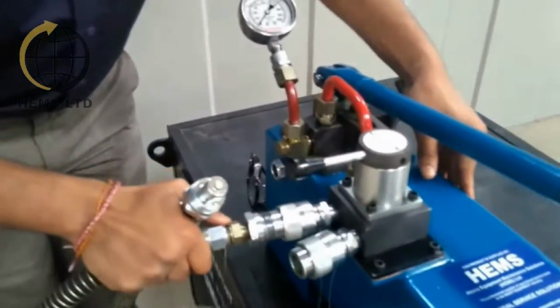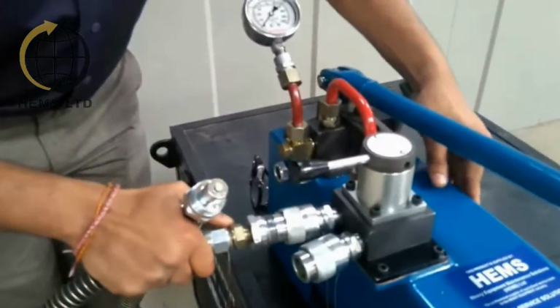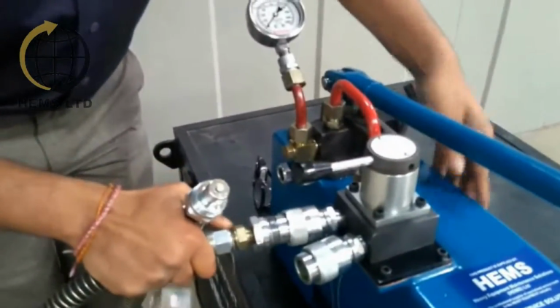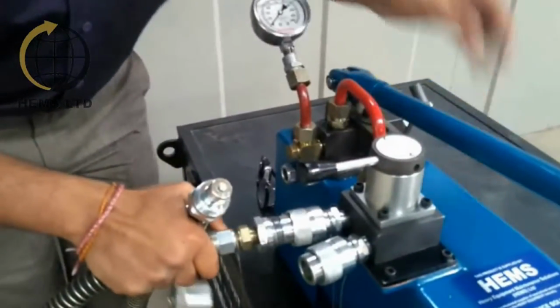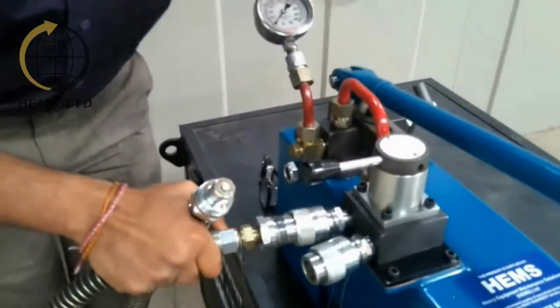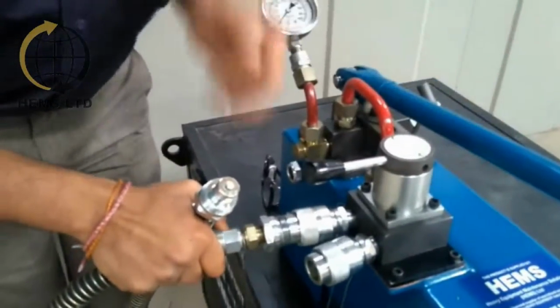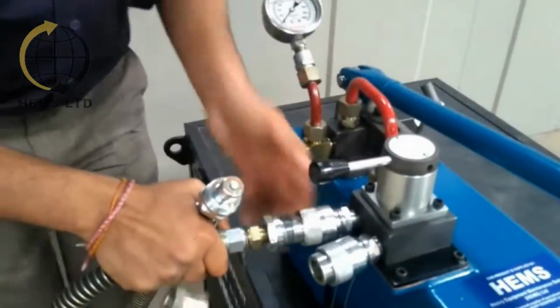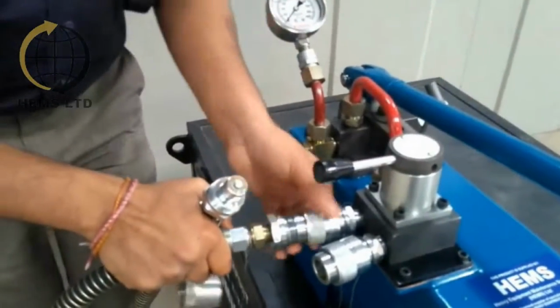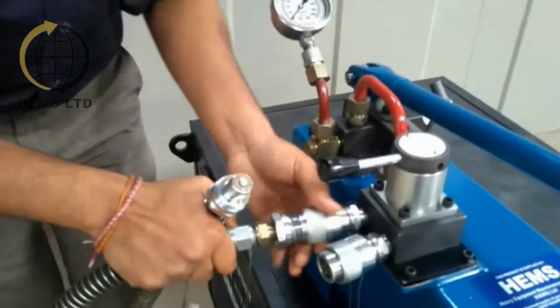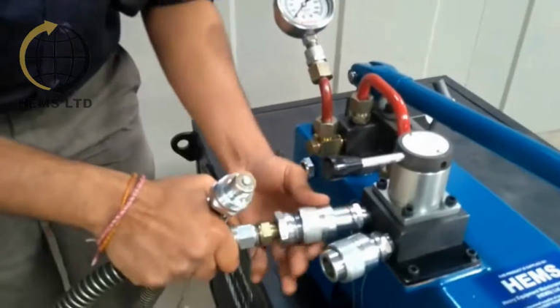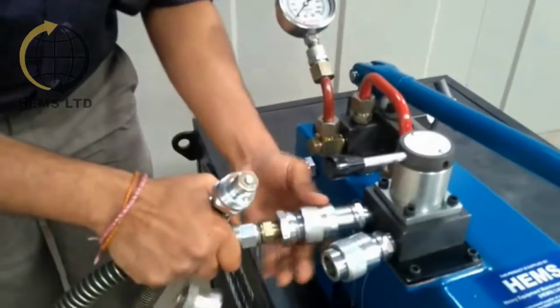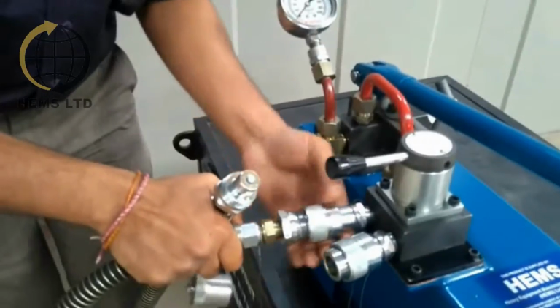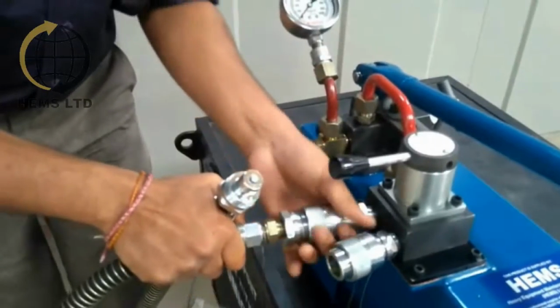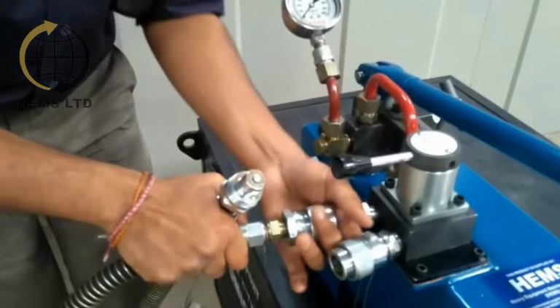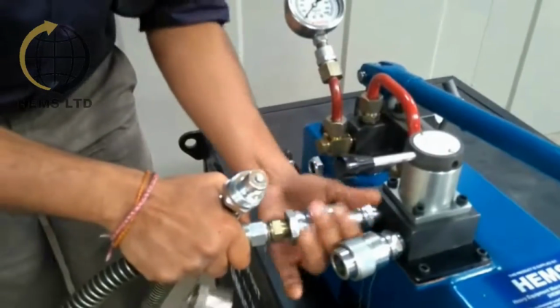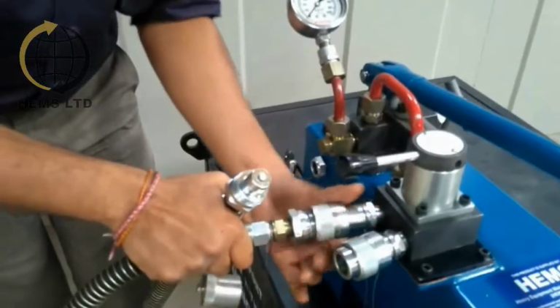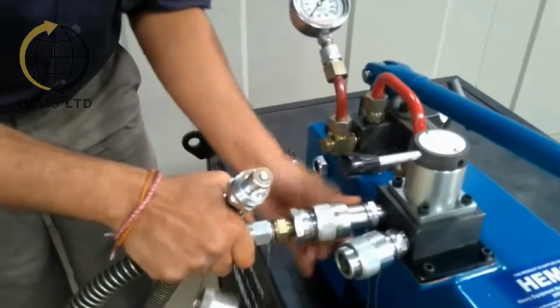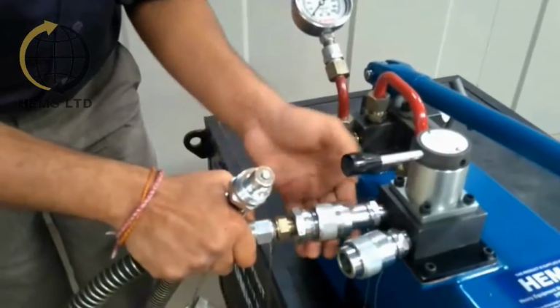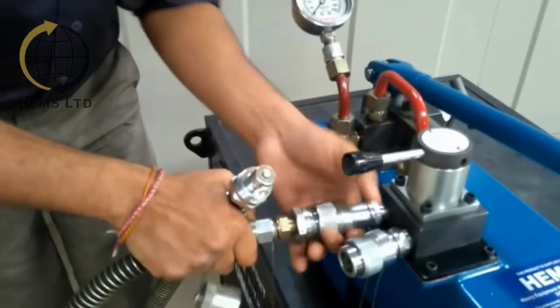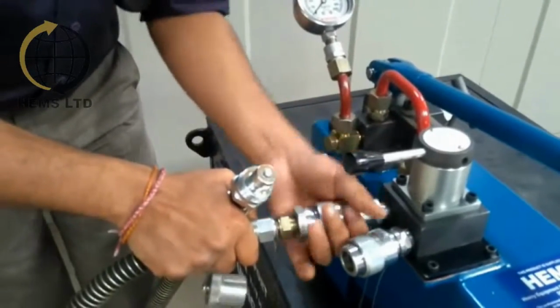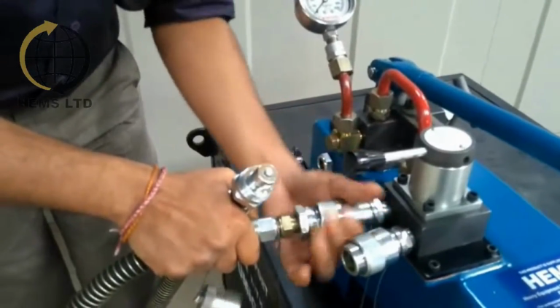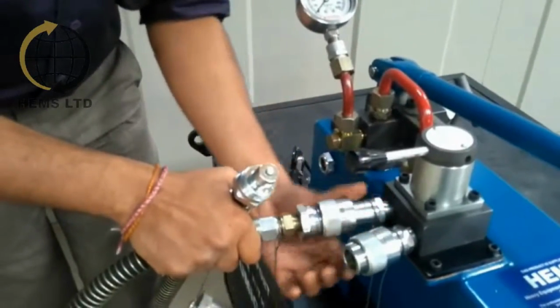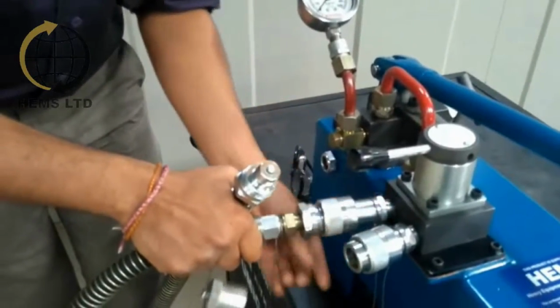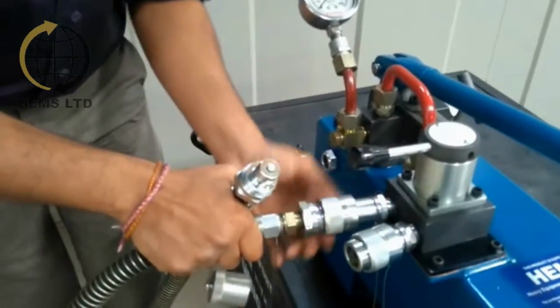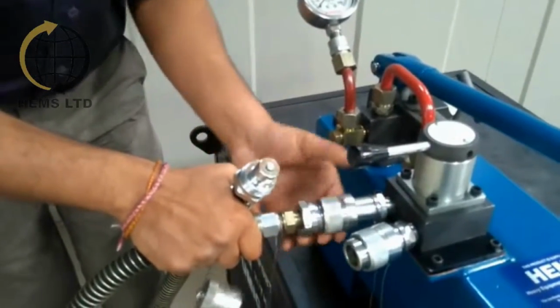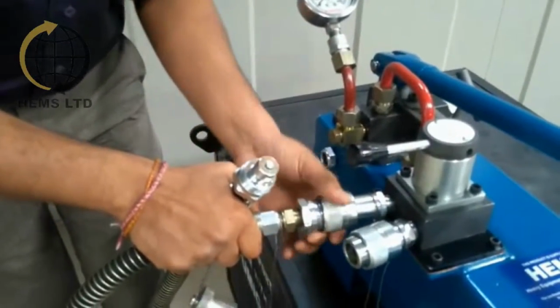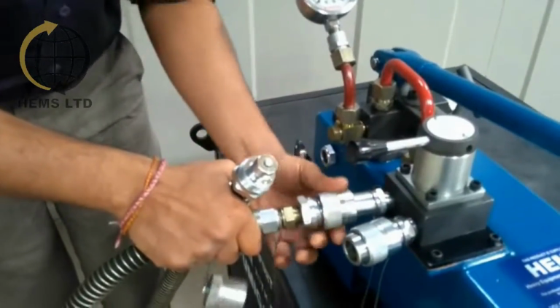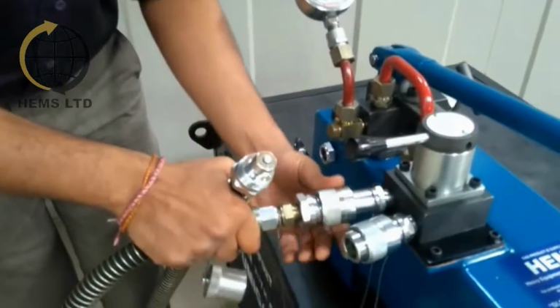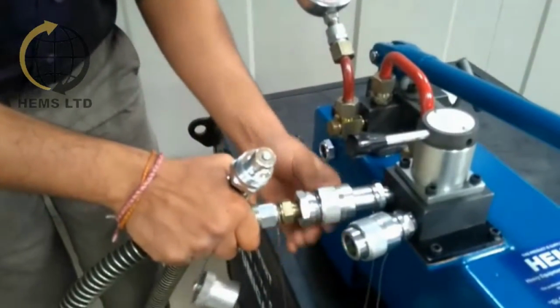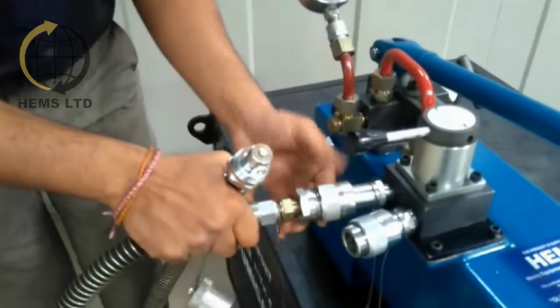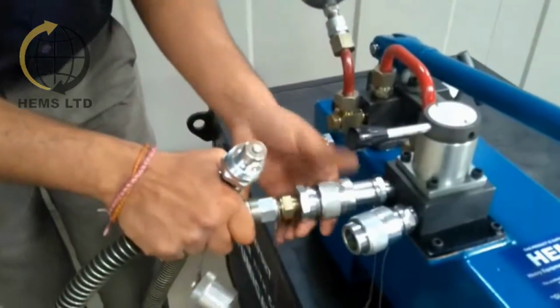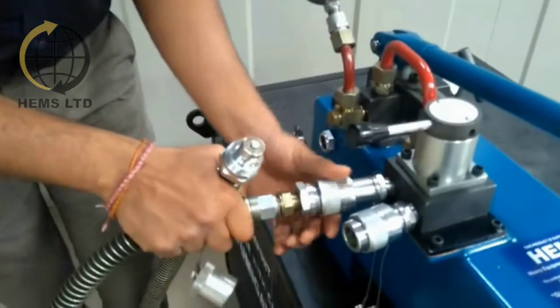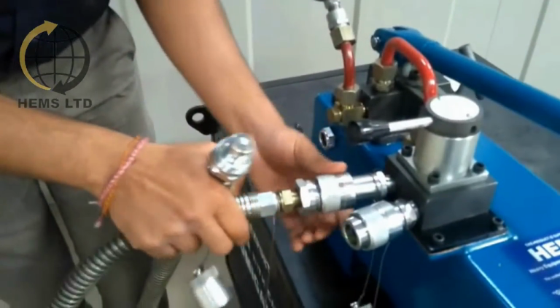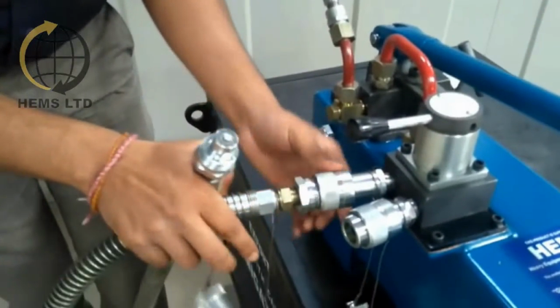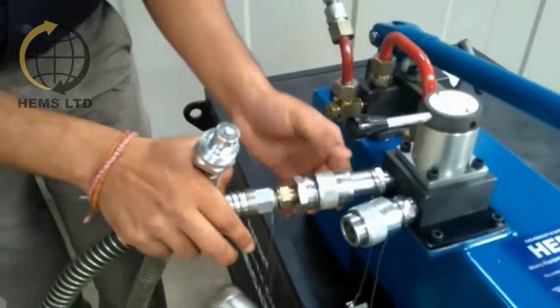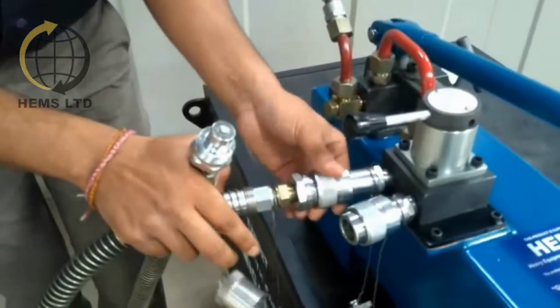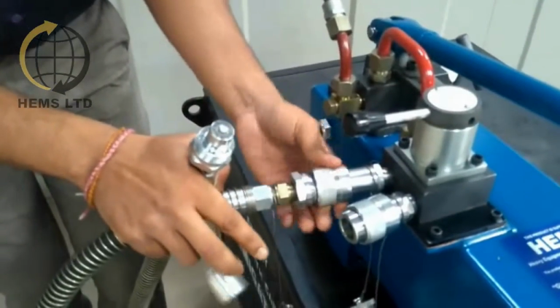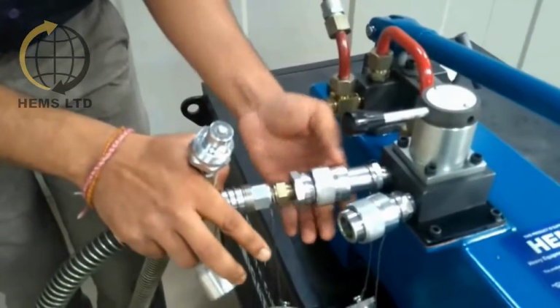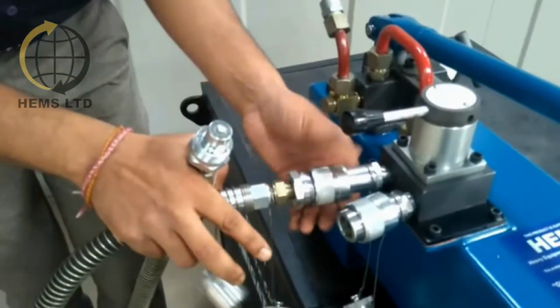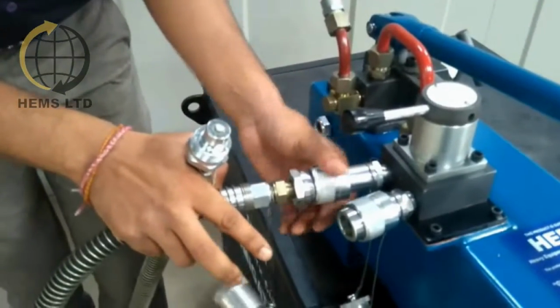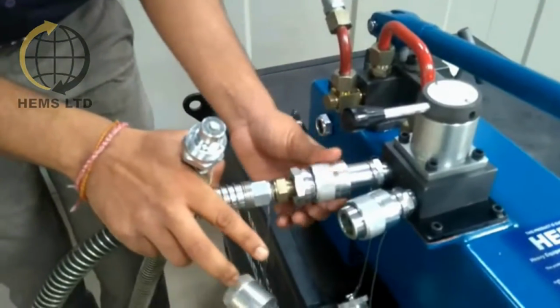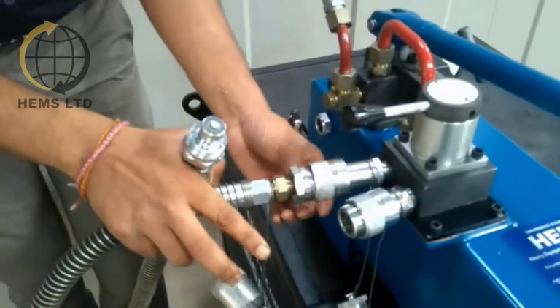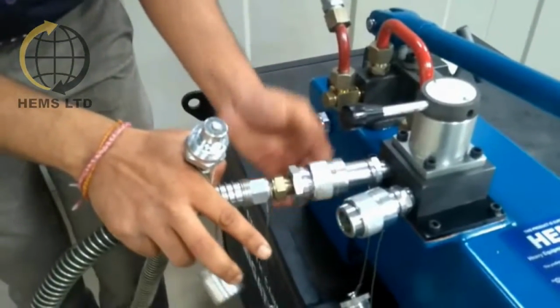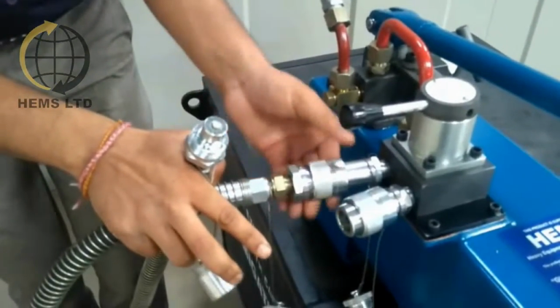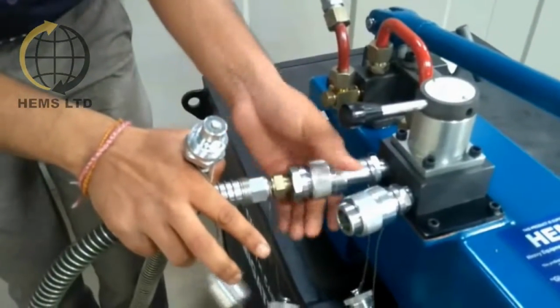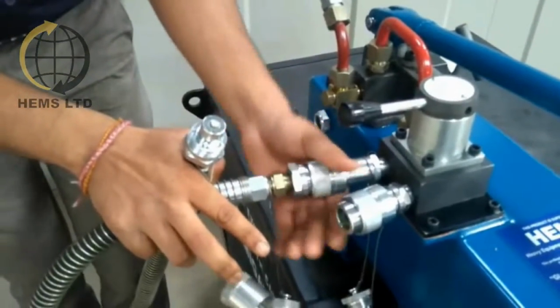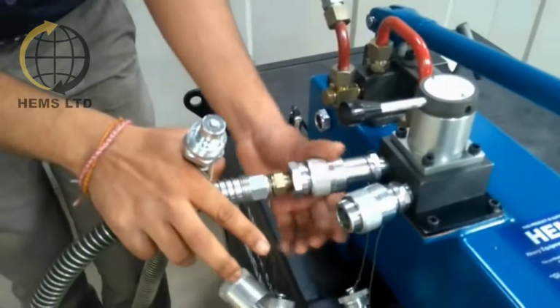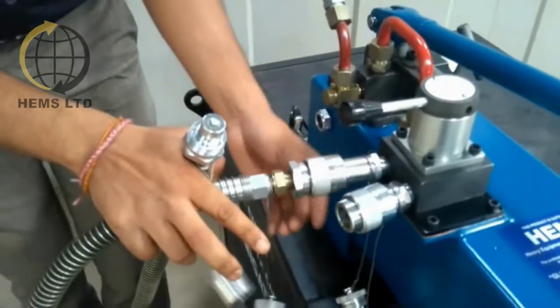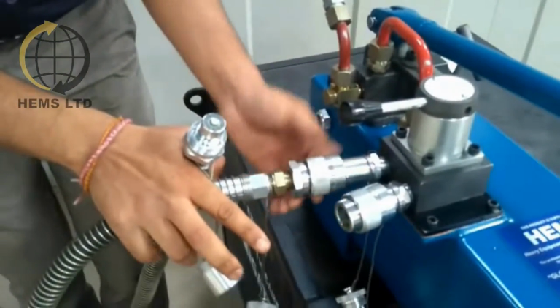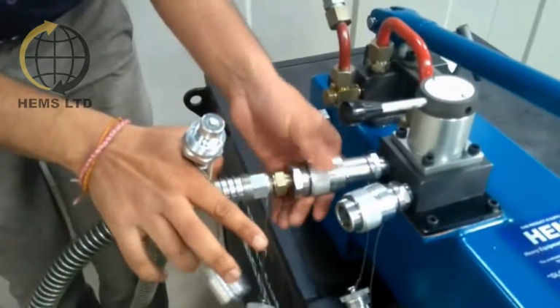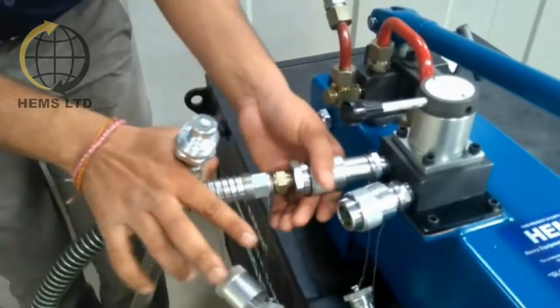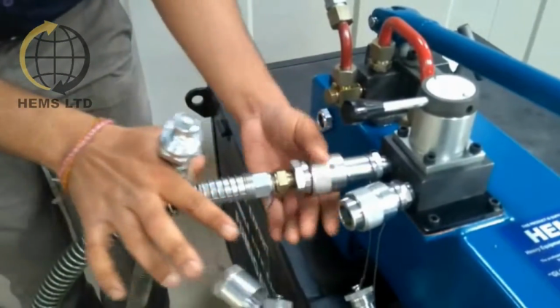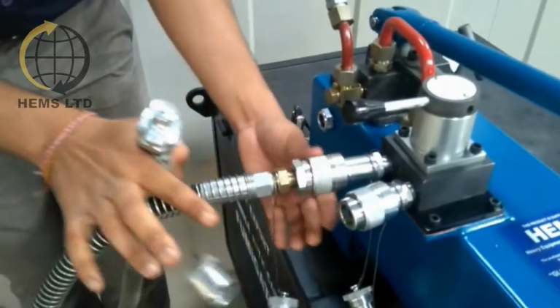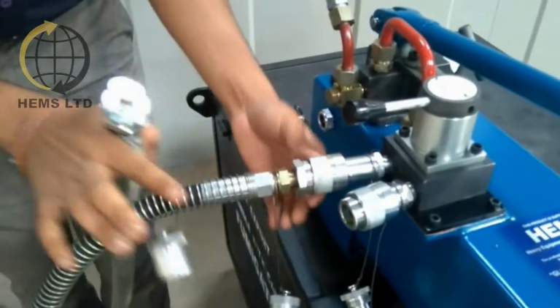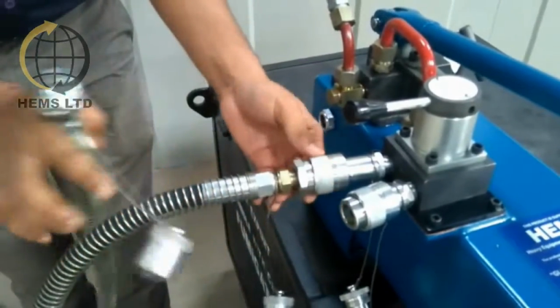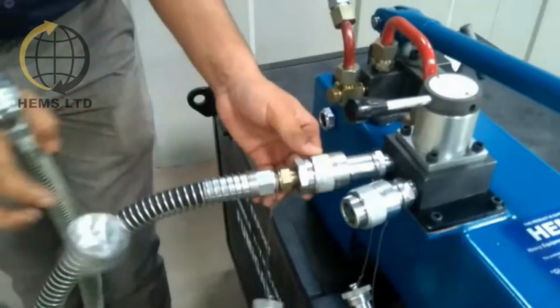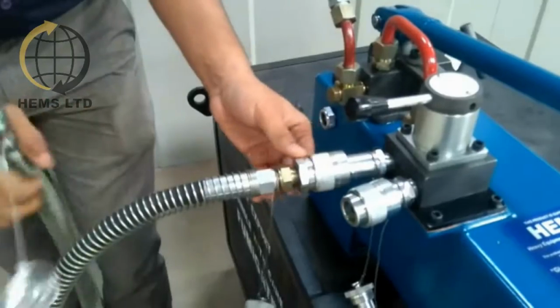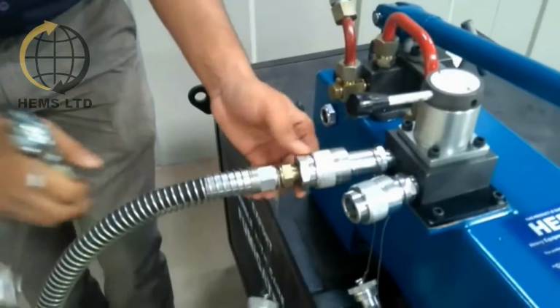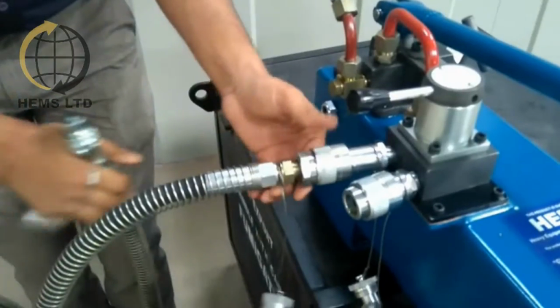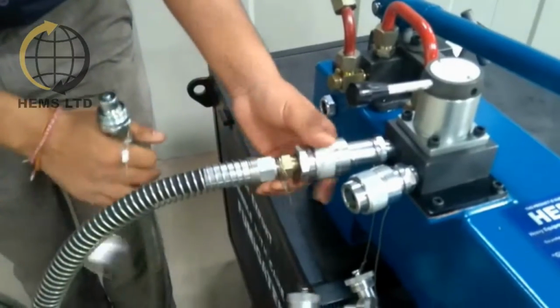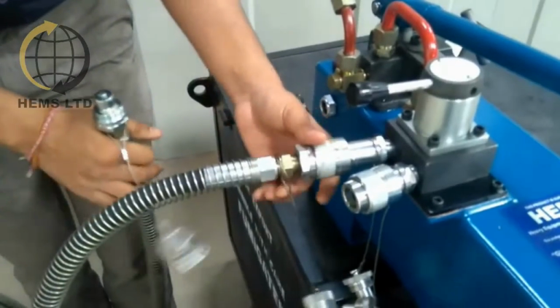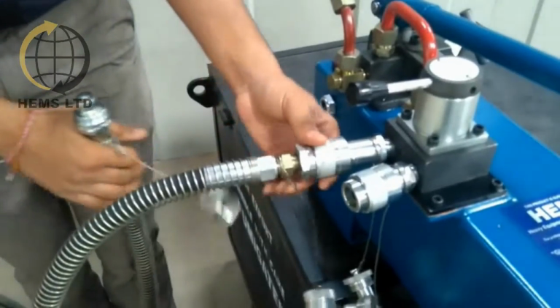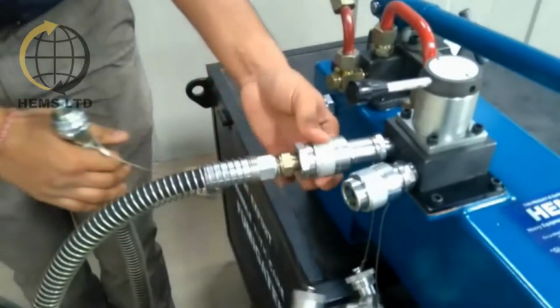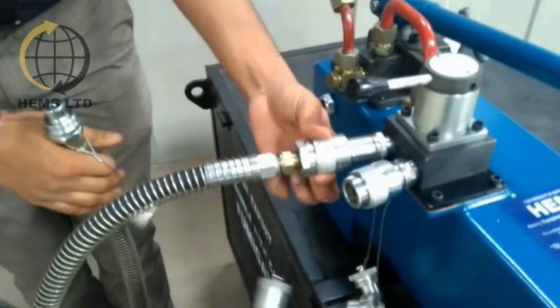The female couplers on the directional control valve are marked with the letters A and B to specify the direction of the ram.